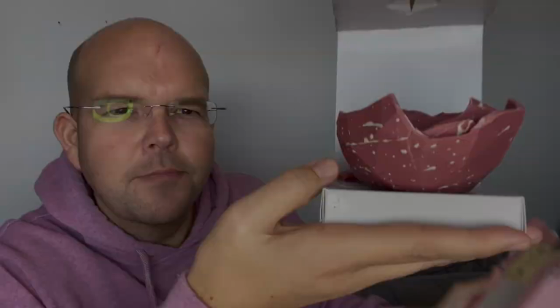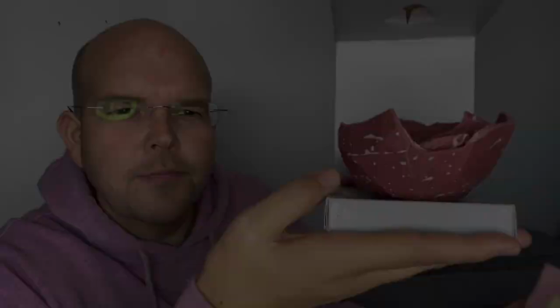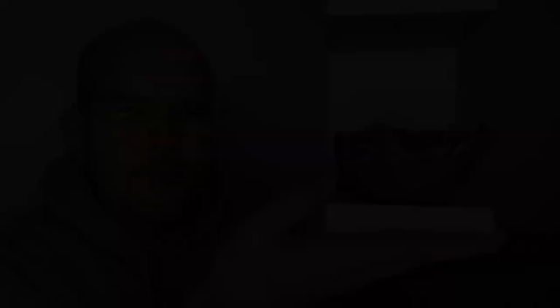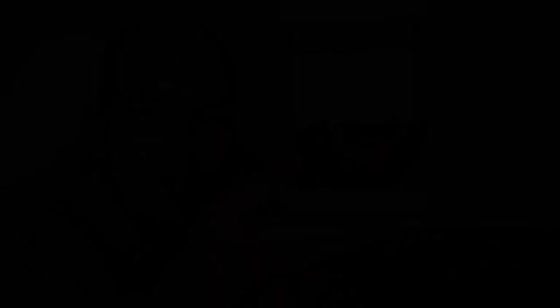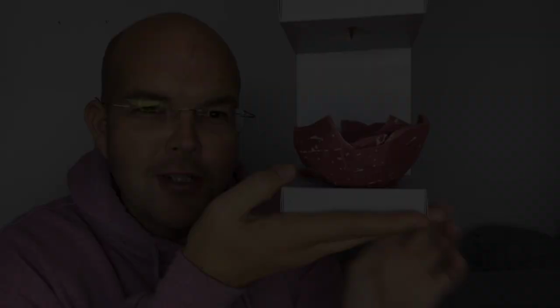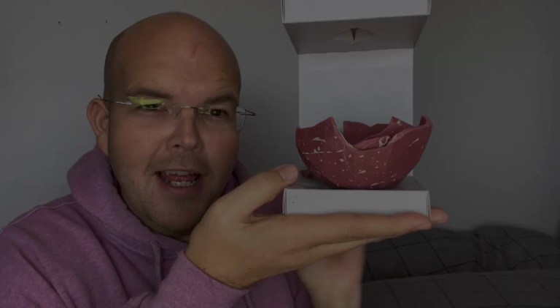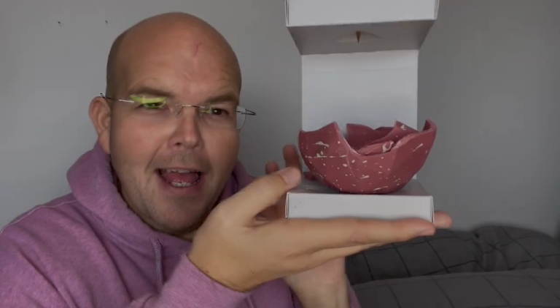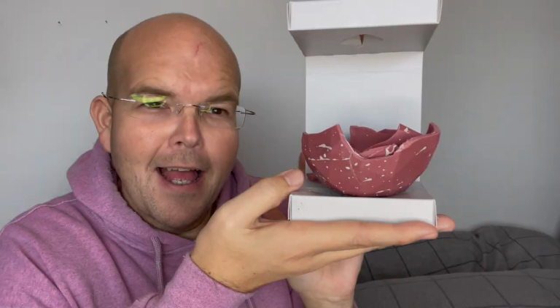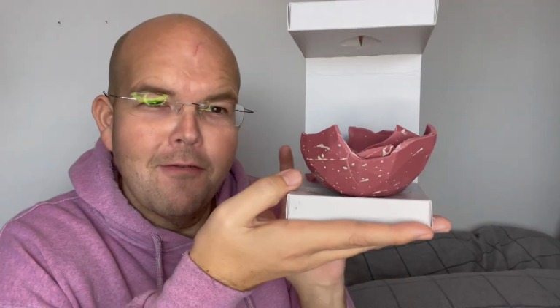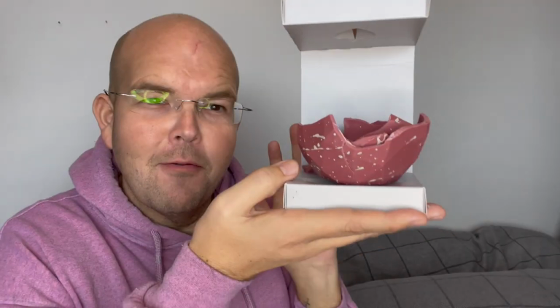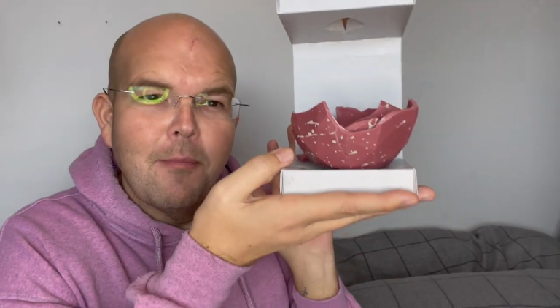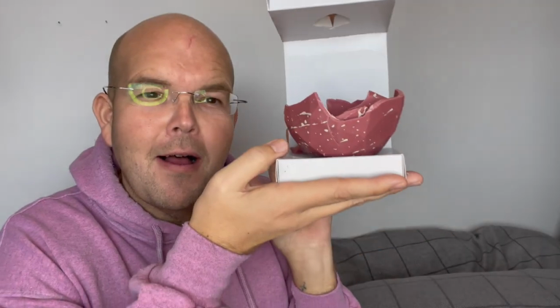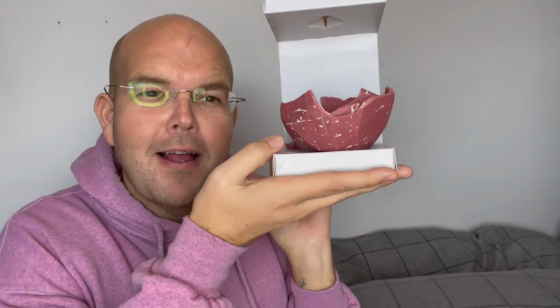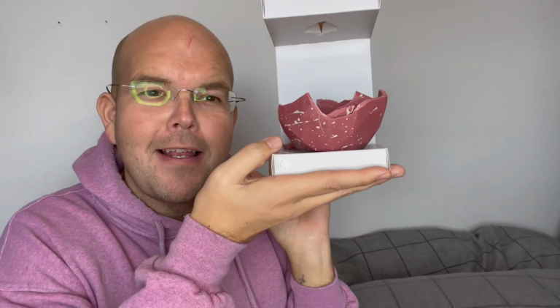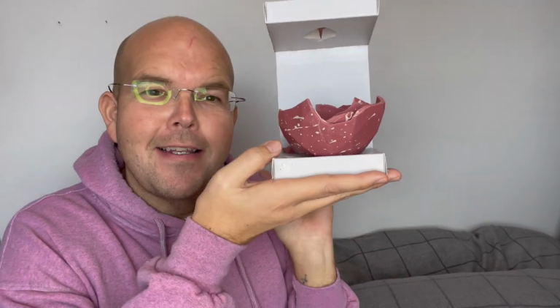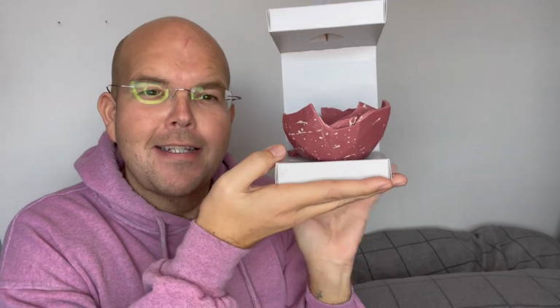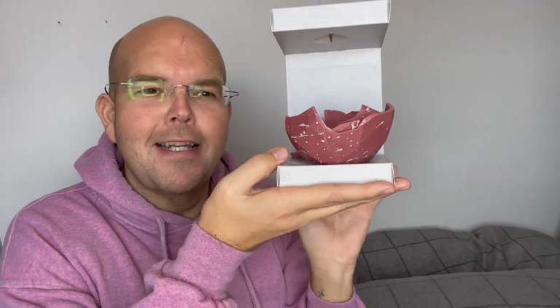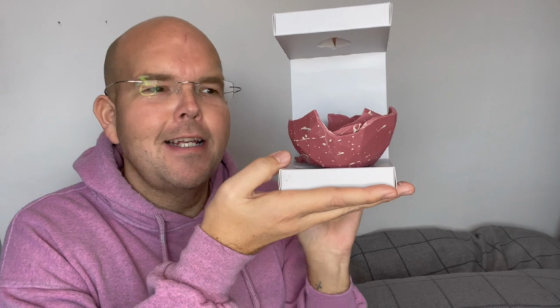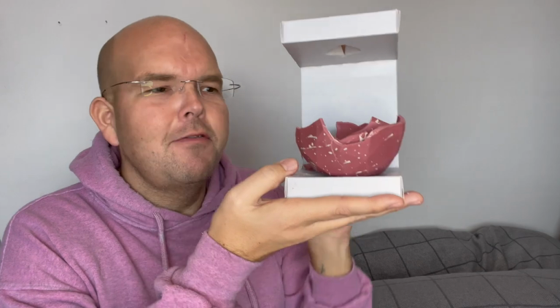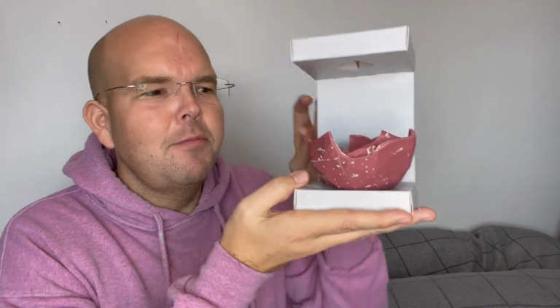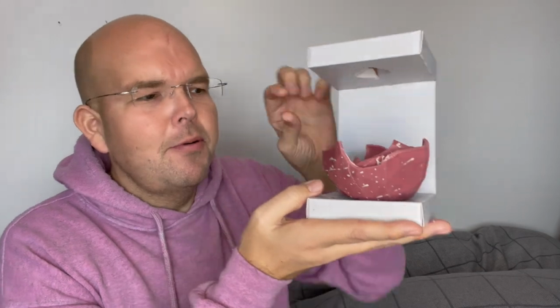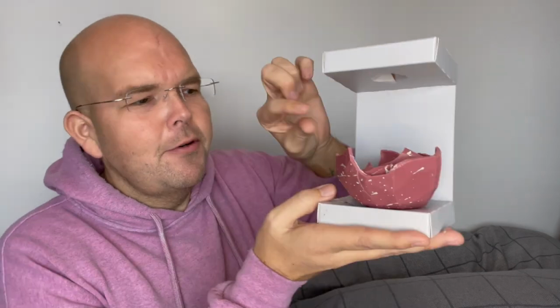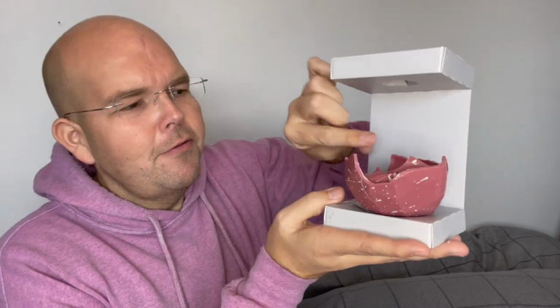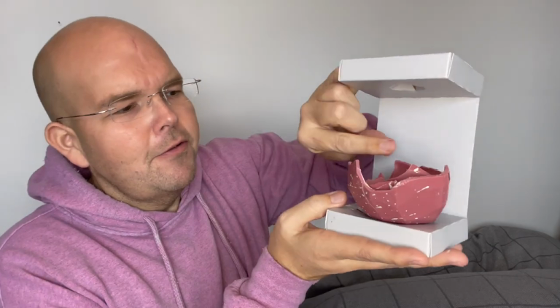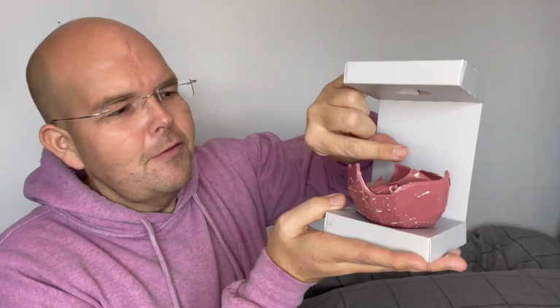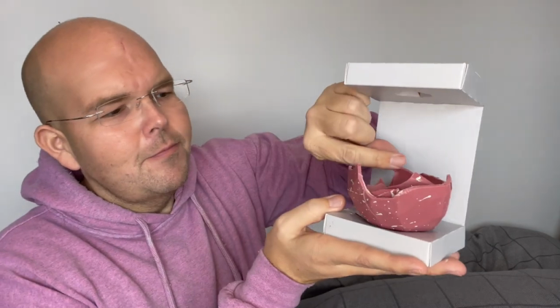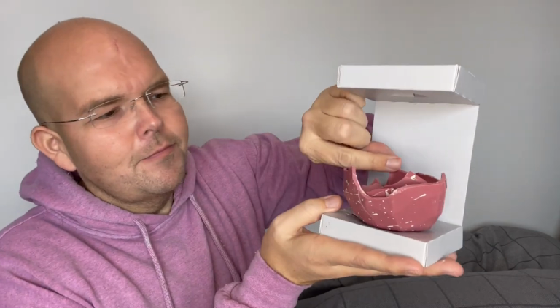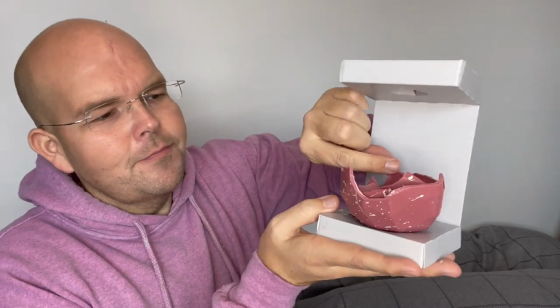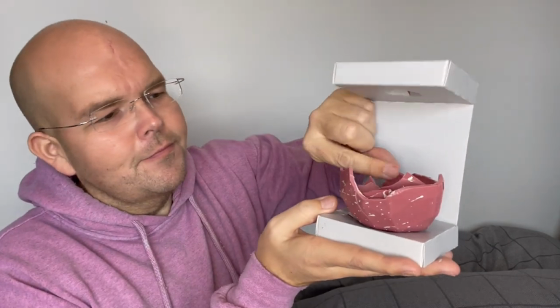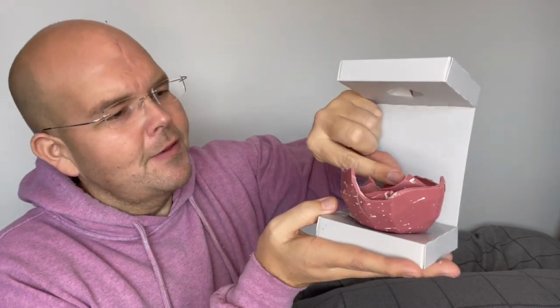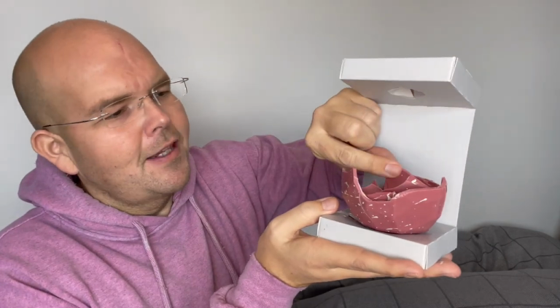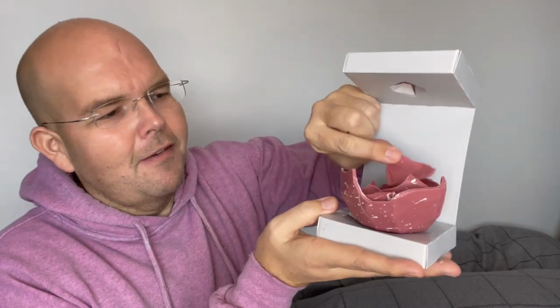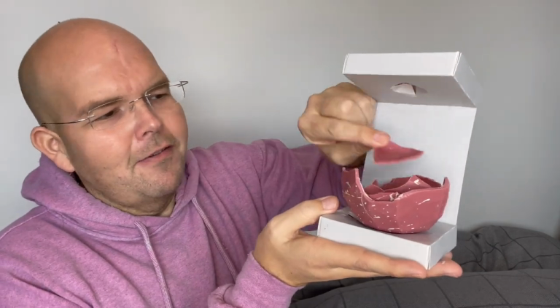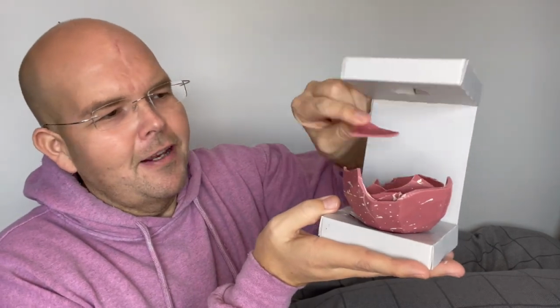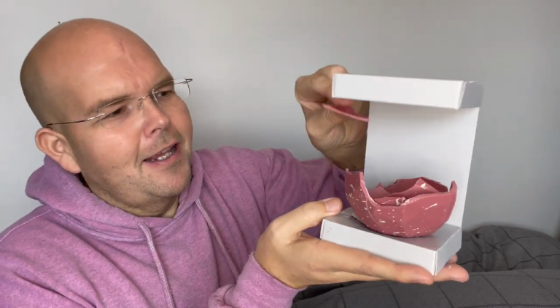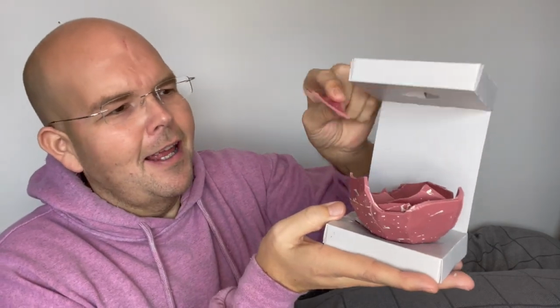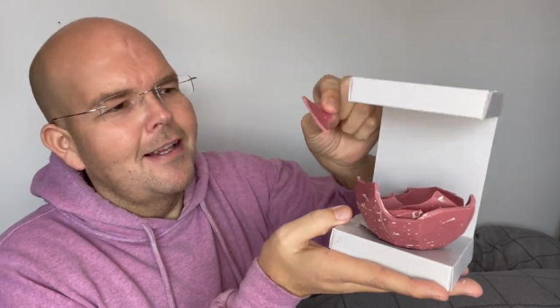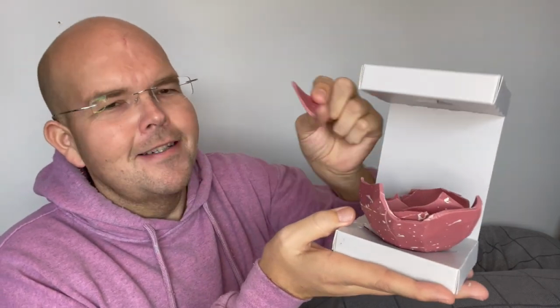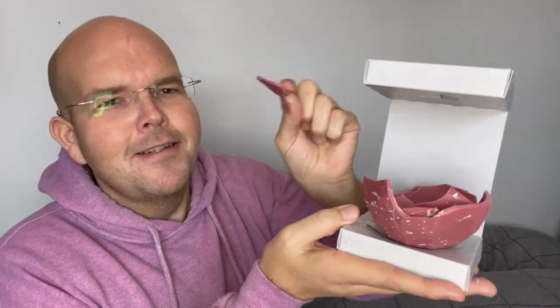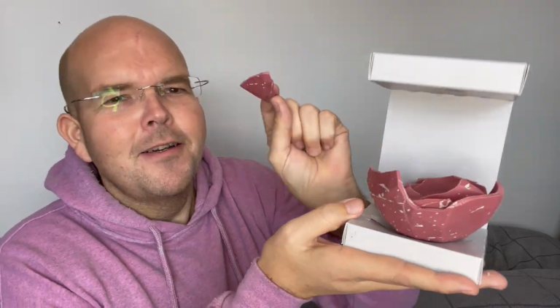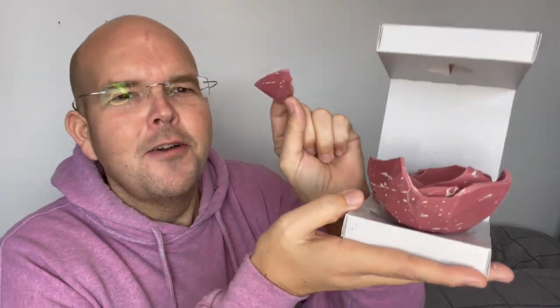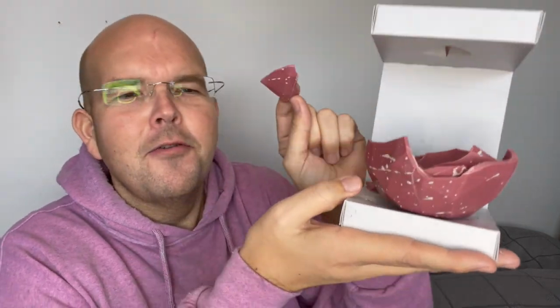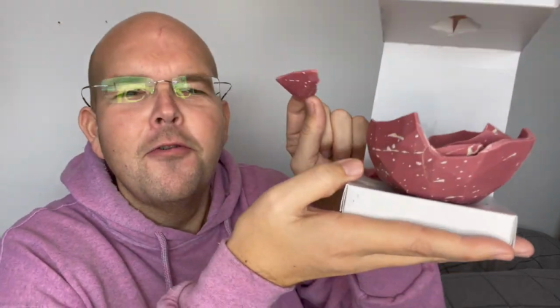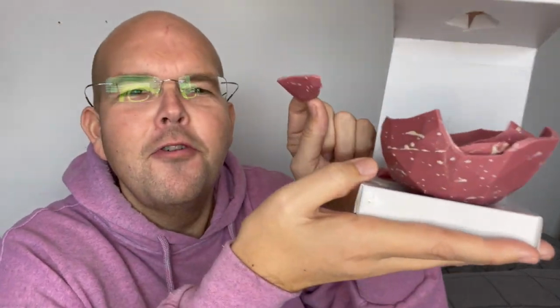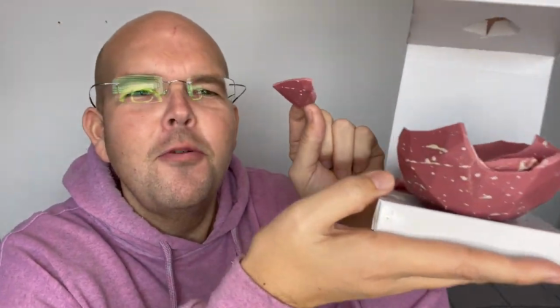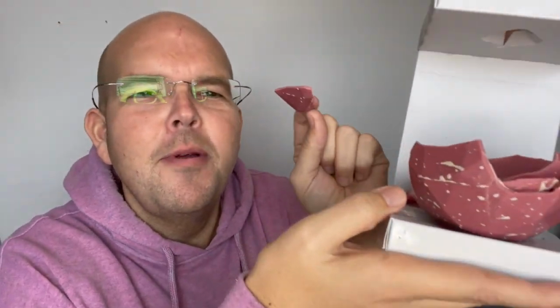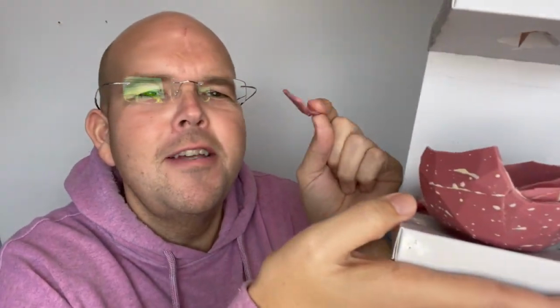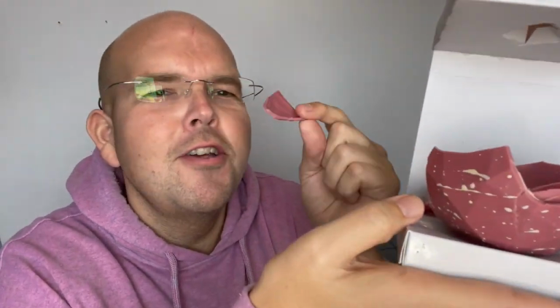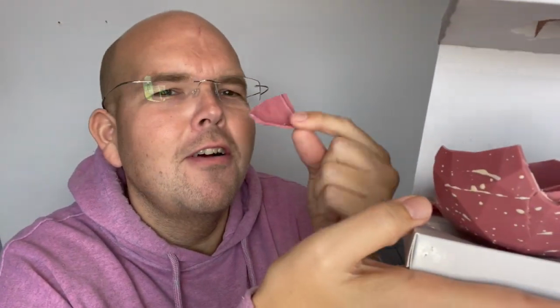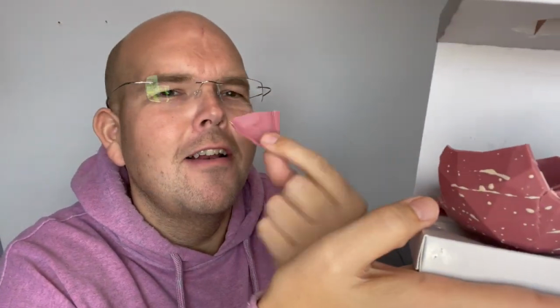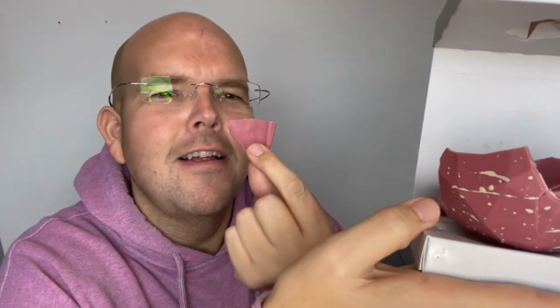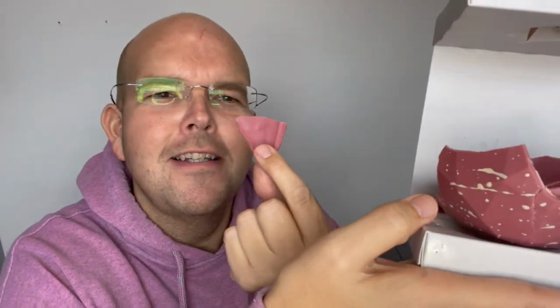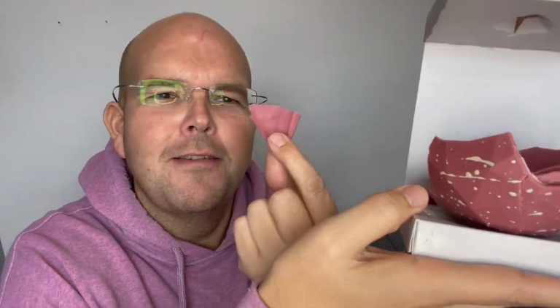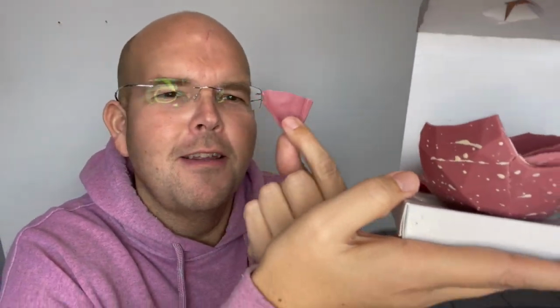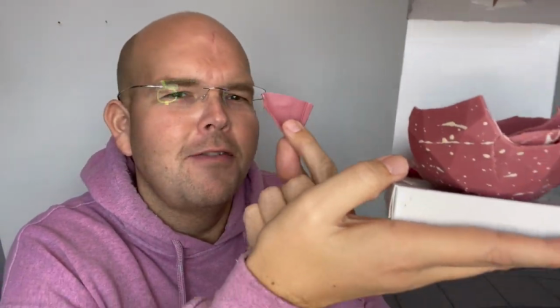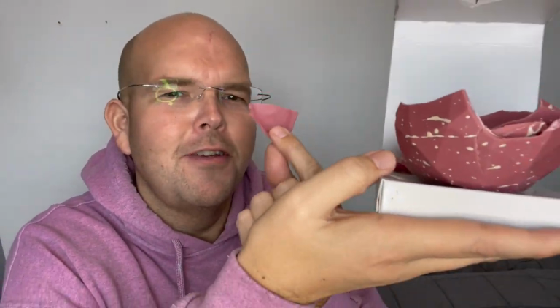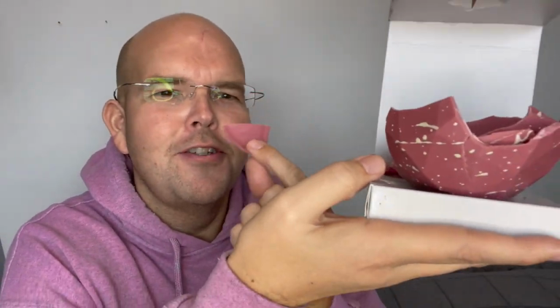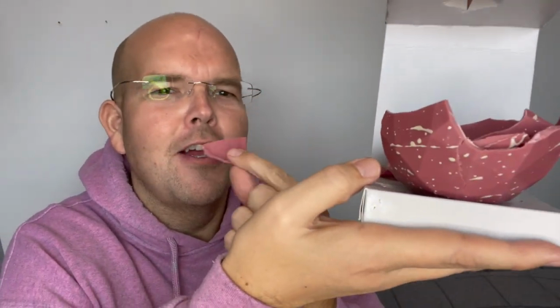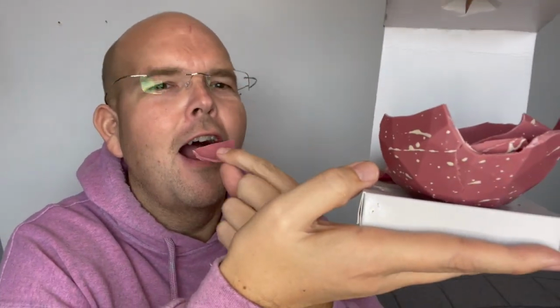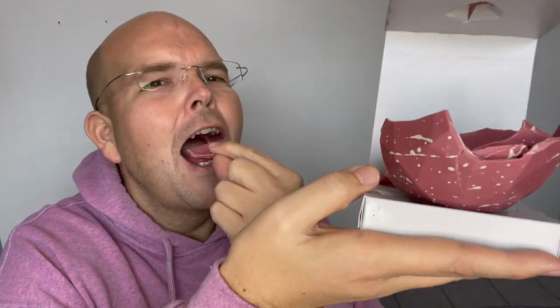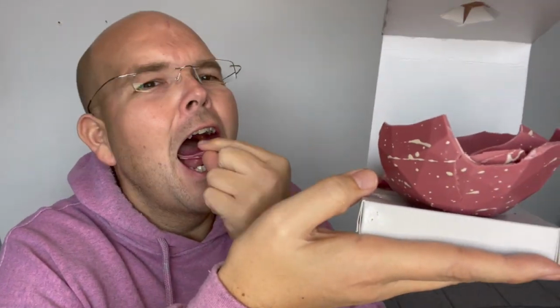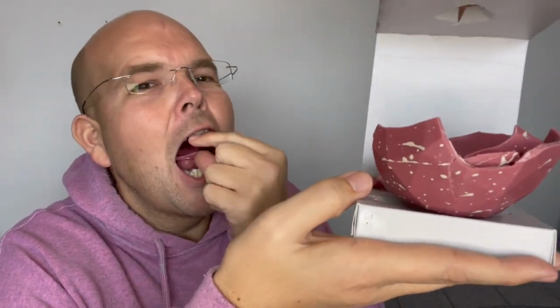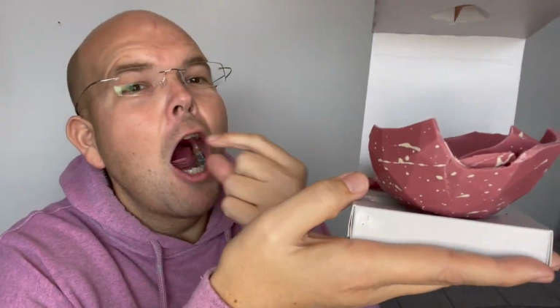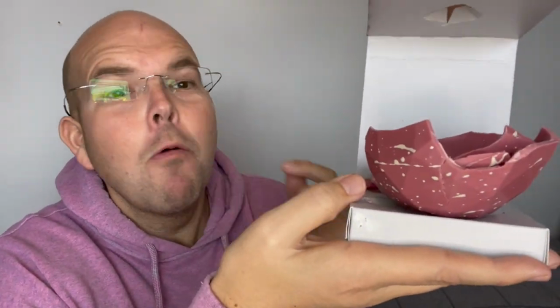Does it have my seal of approval? Definitely yes. Ruby Chocolate is the future. Is the future. Thank you.